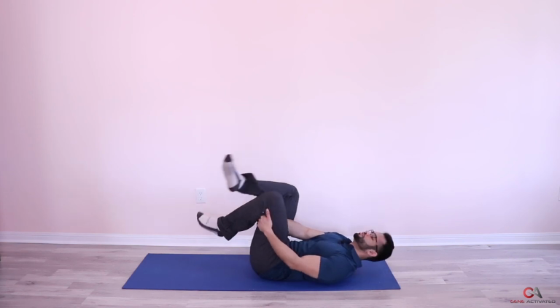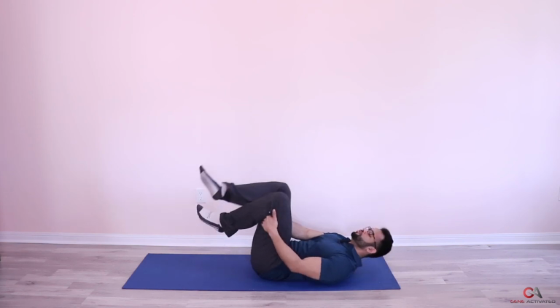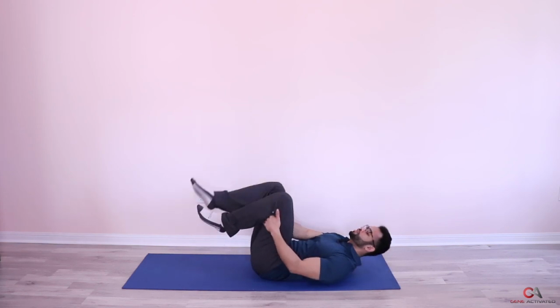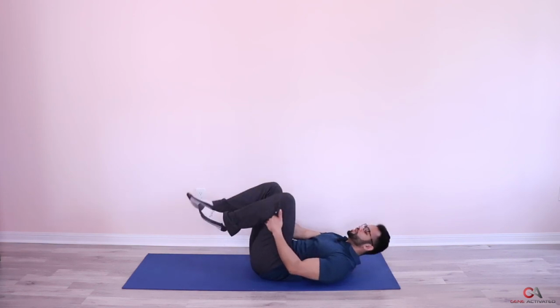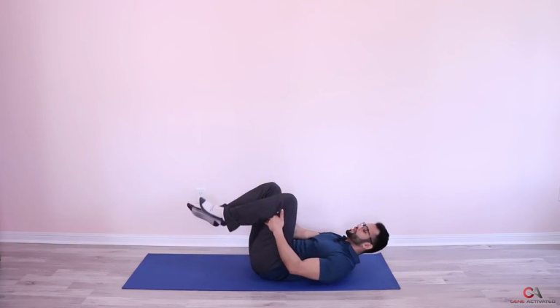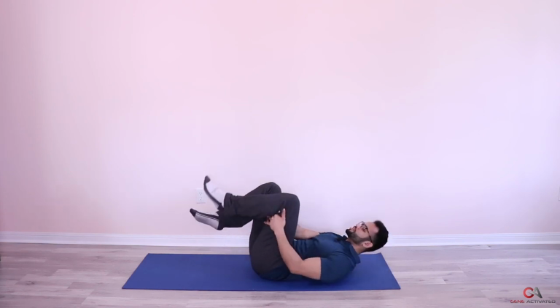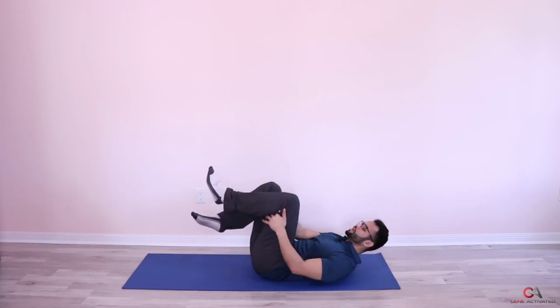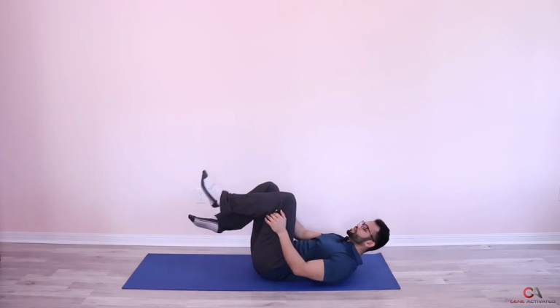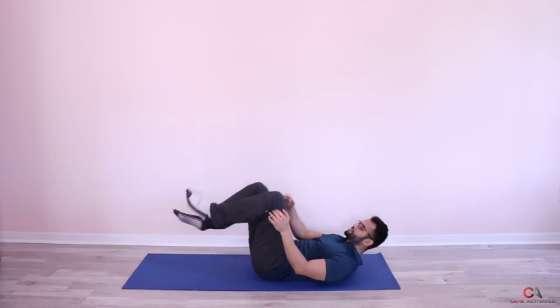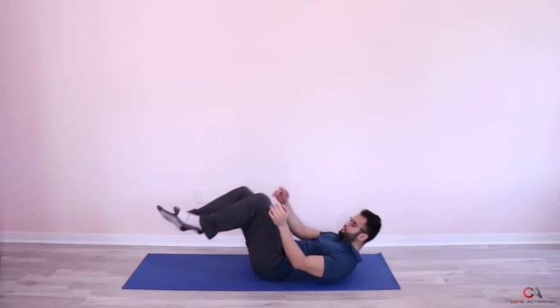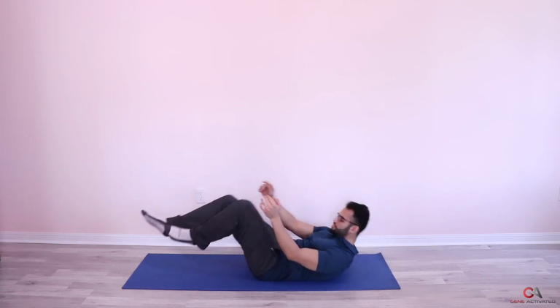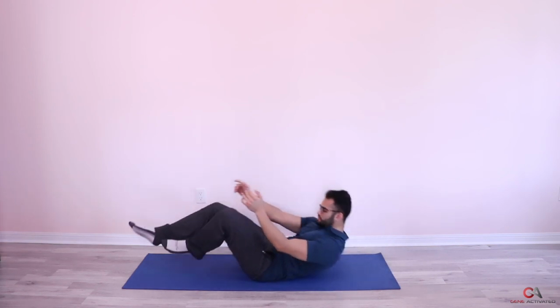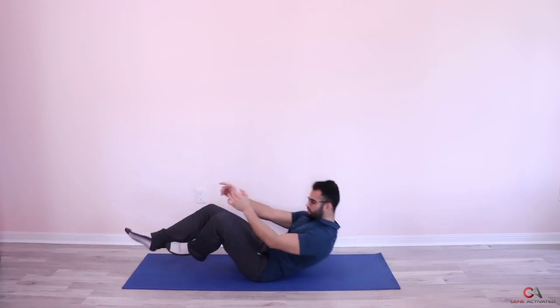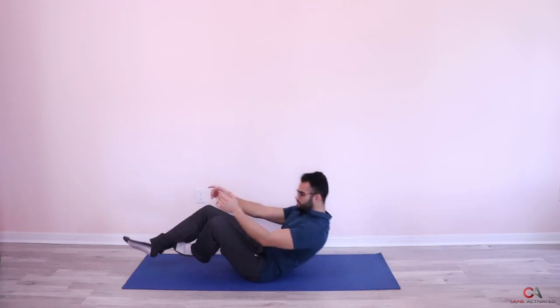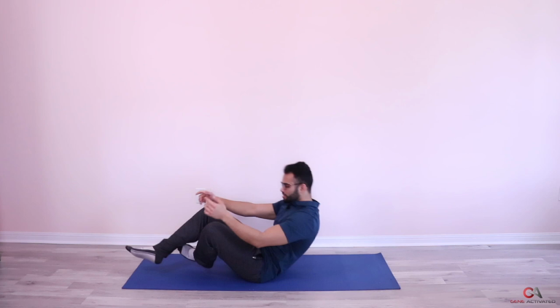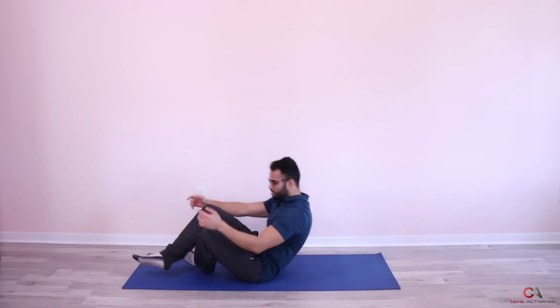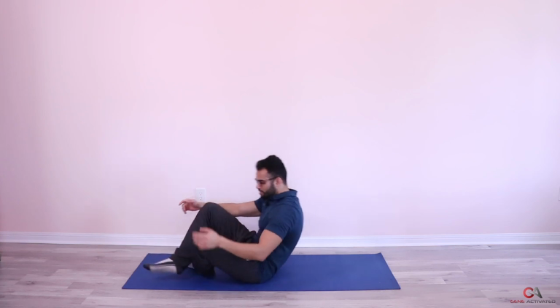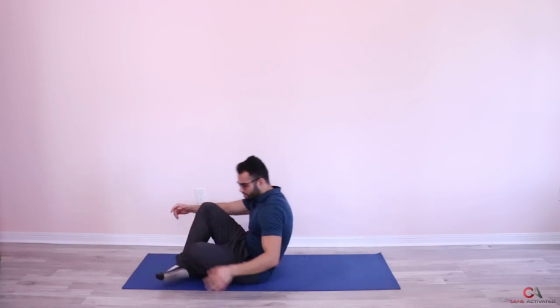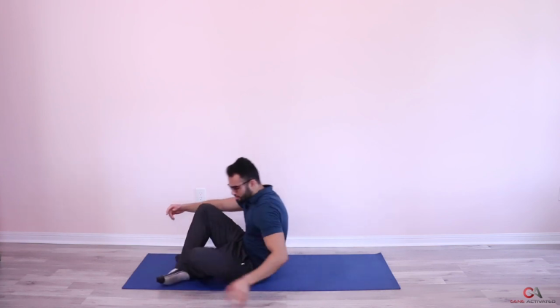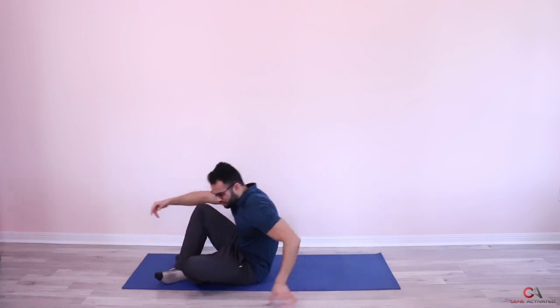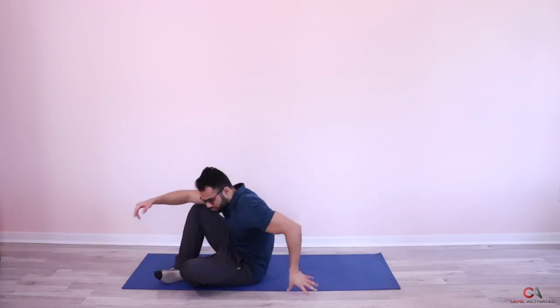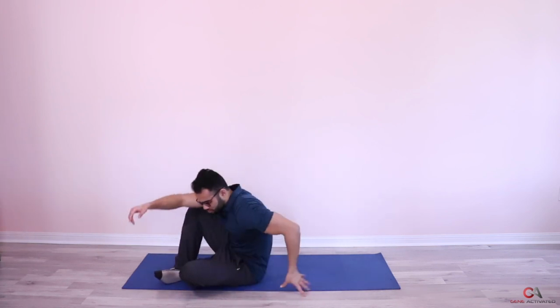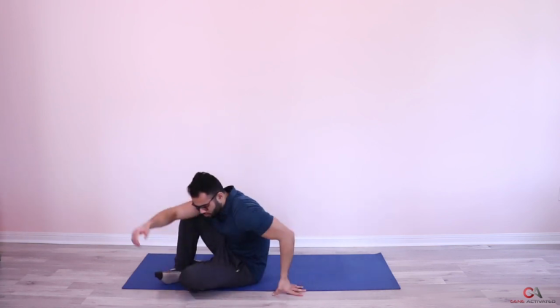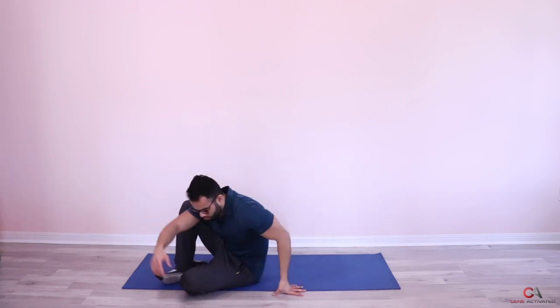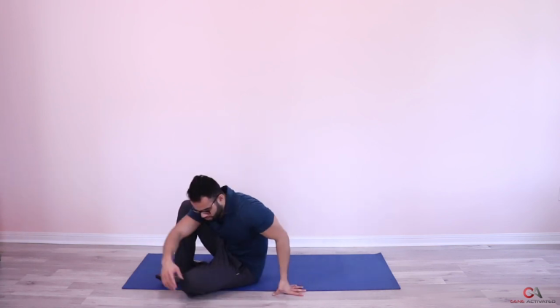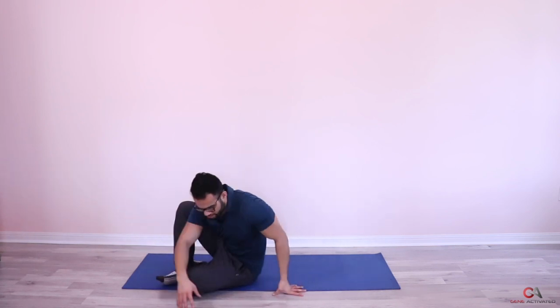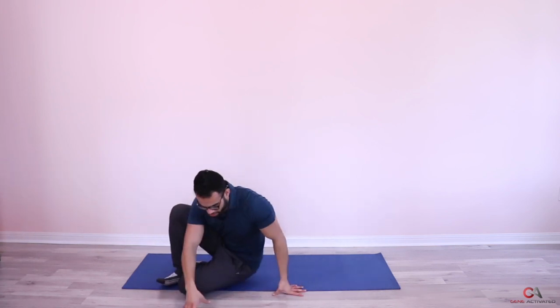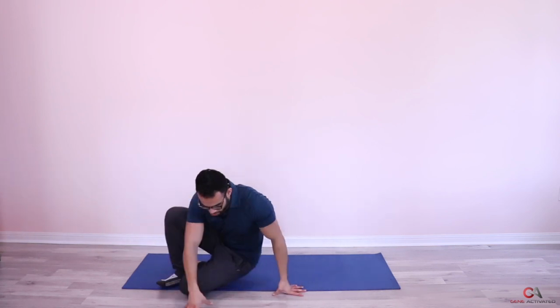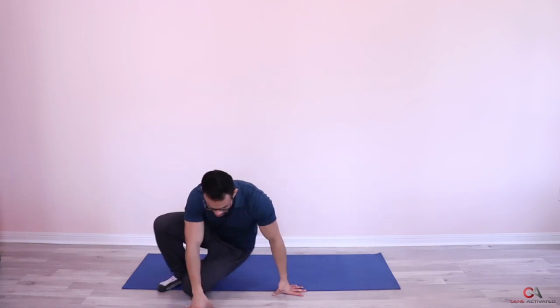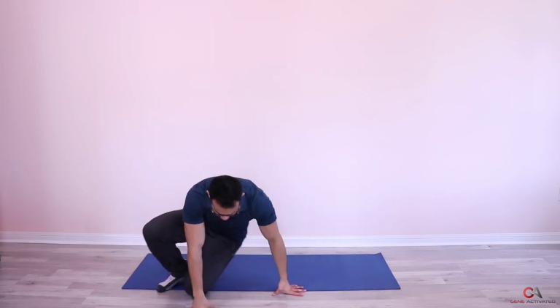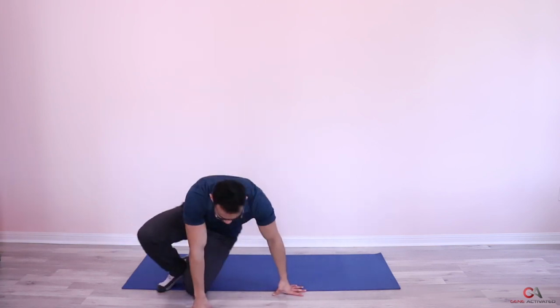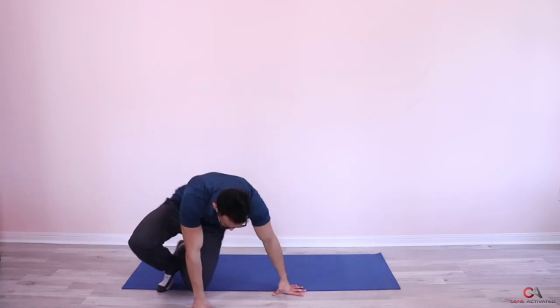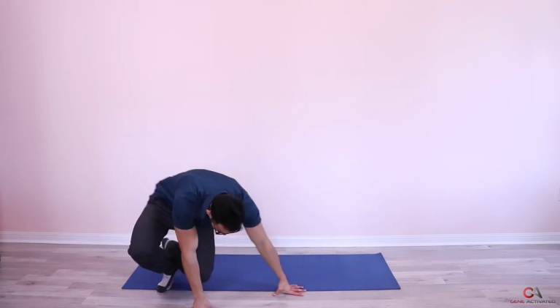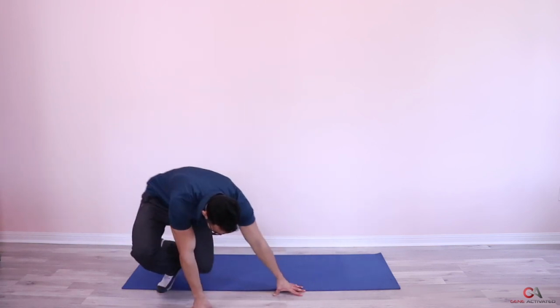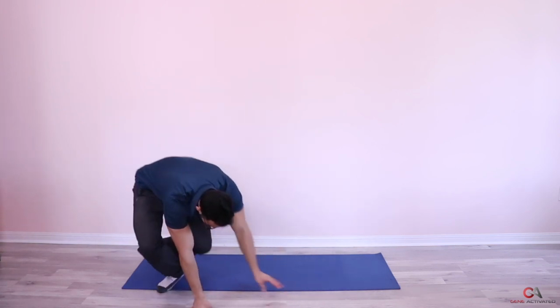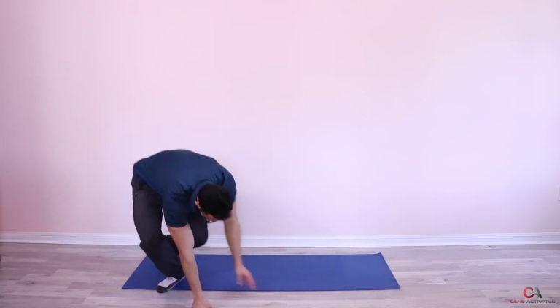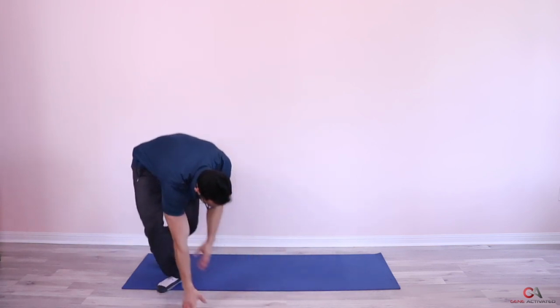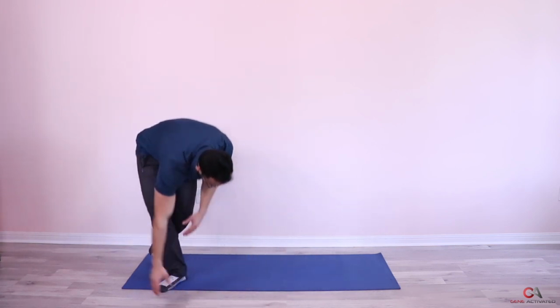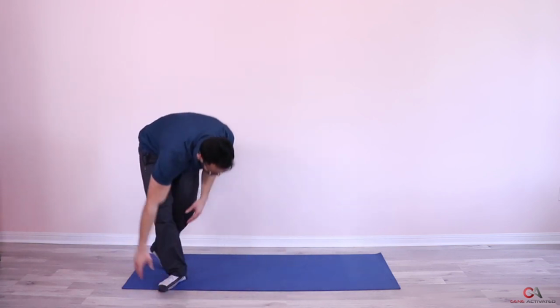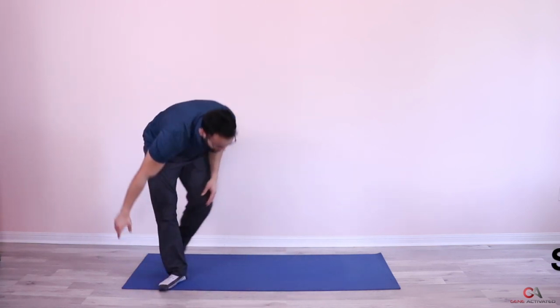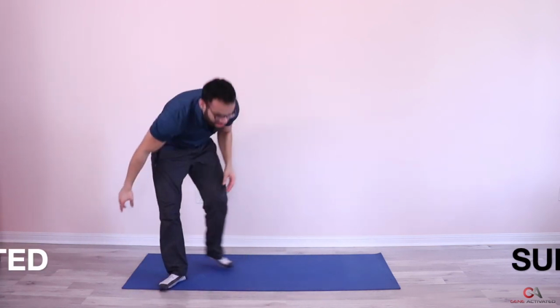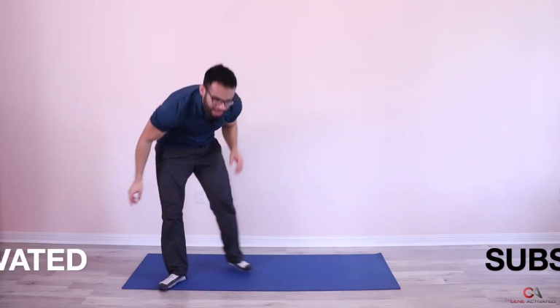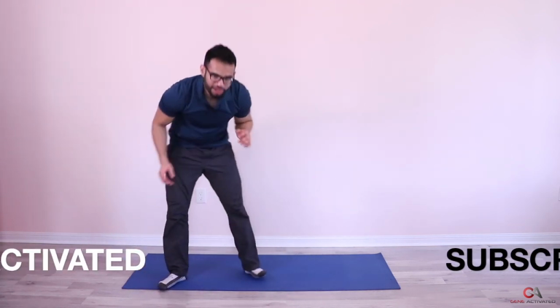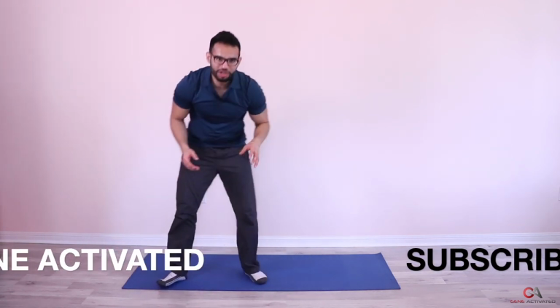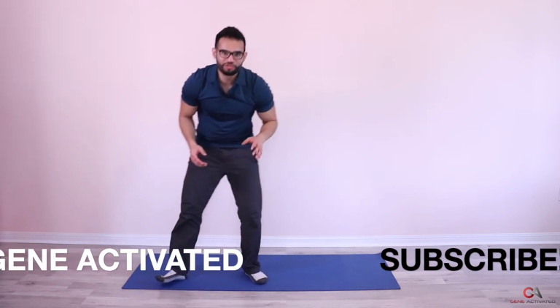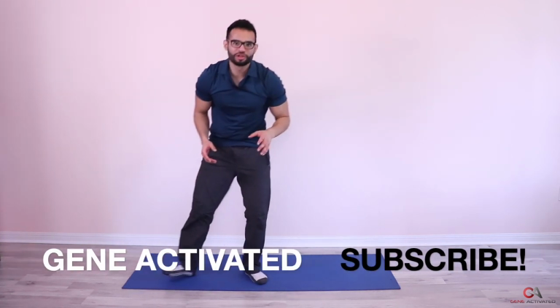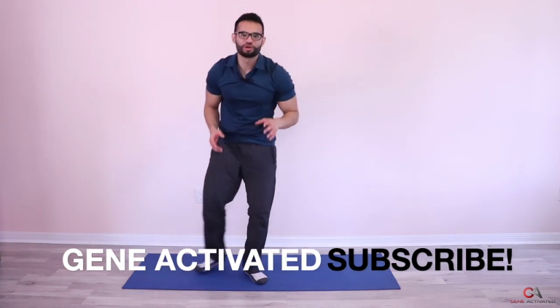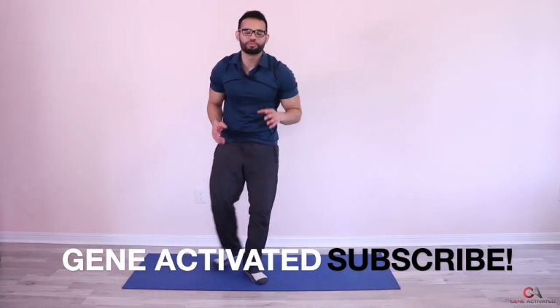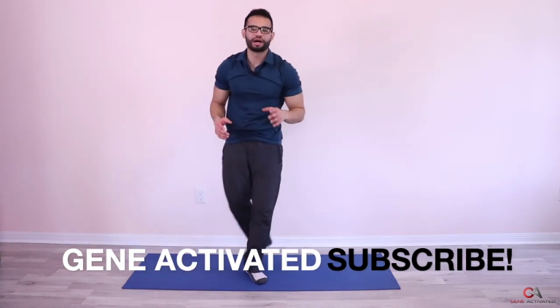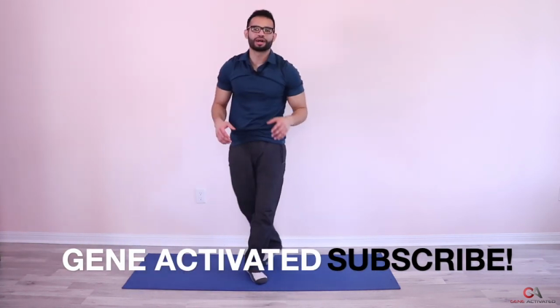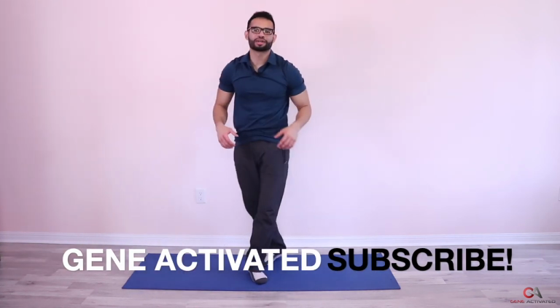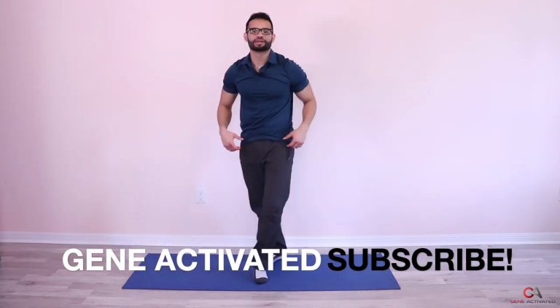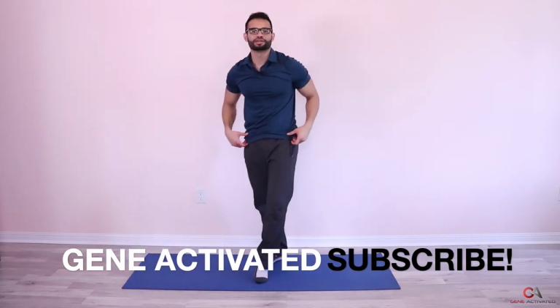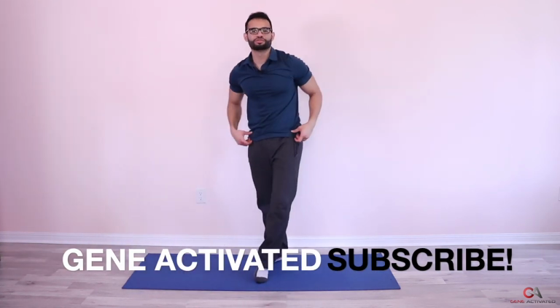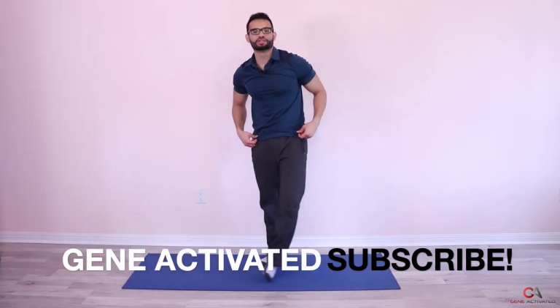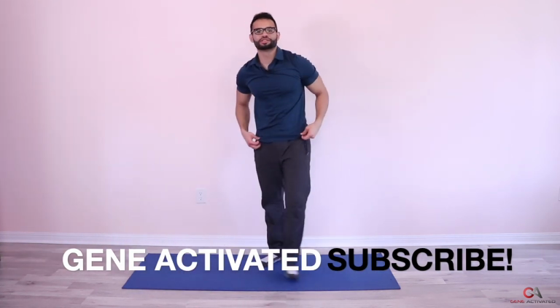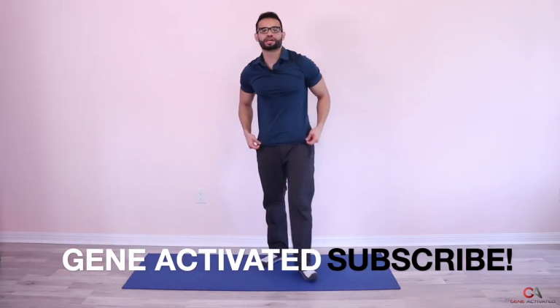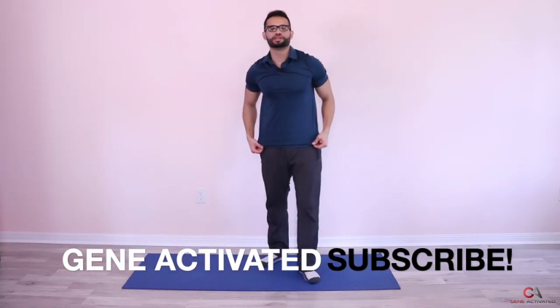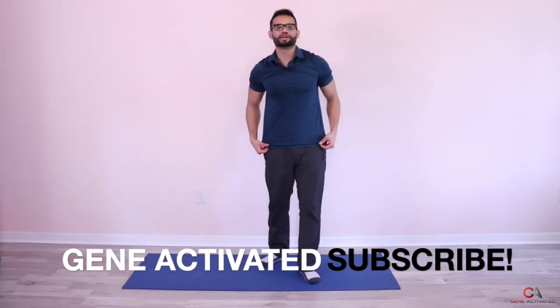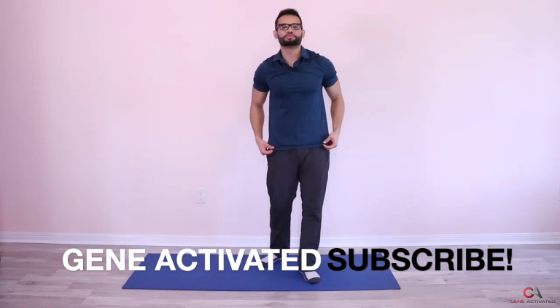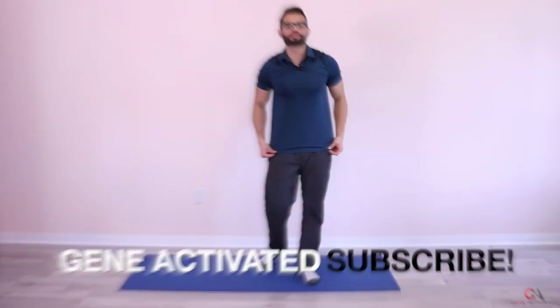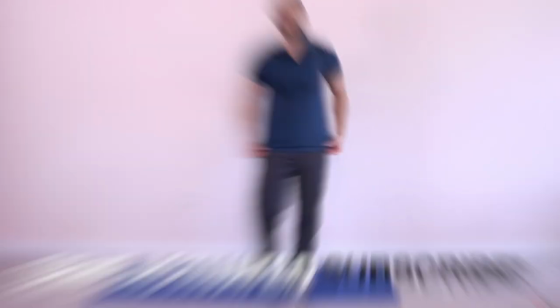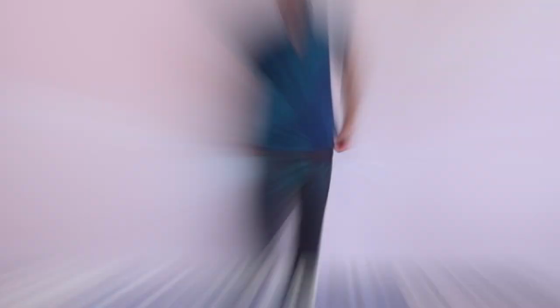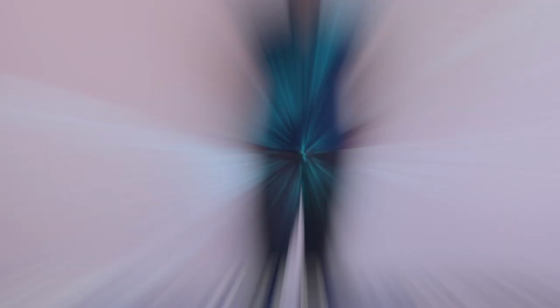That's how you do the lying piriformis stretch — great for the lower back and good for the side of your hips as well.